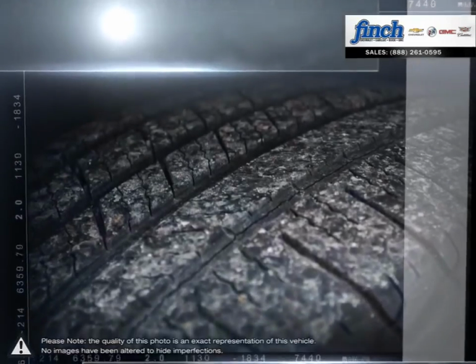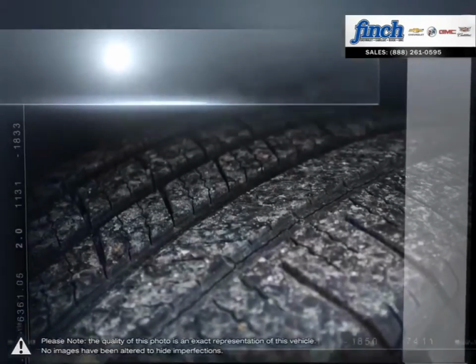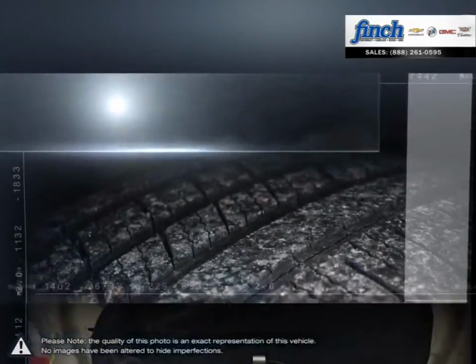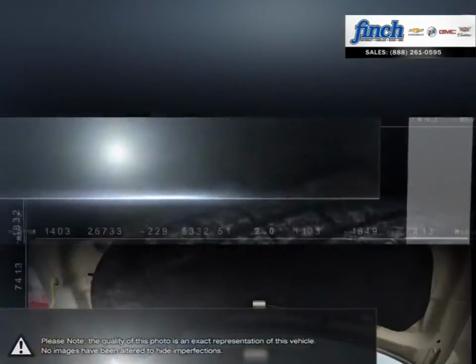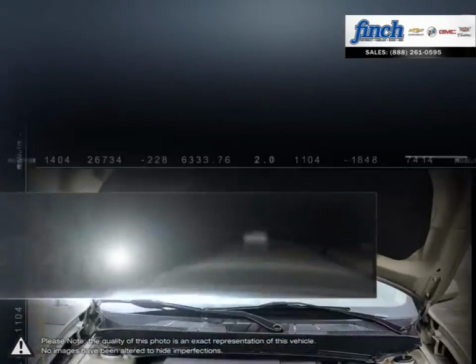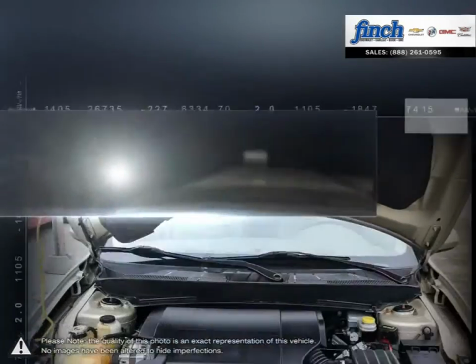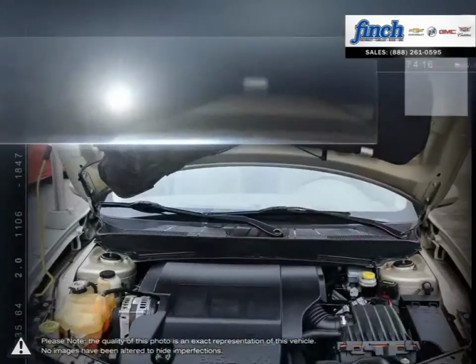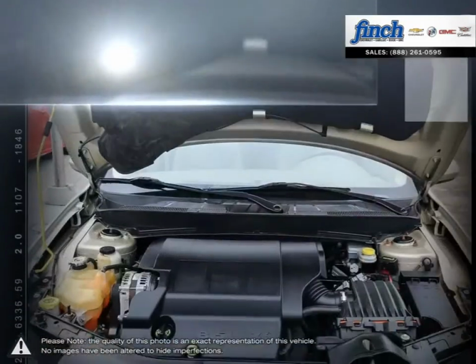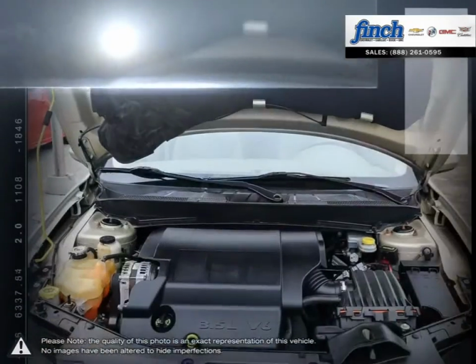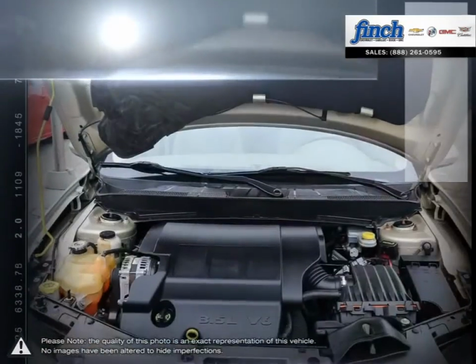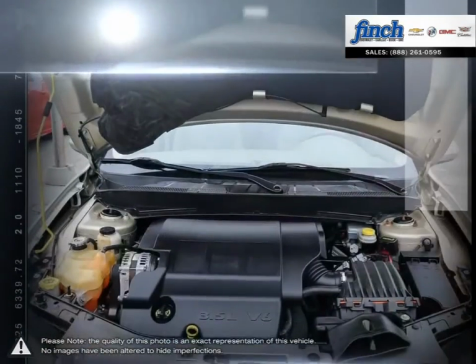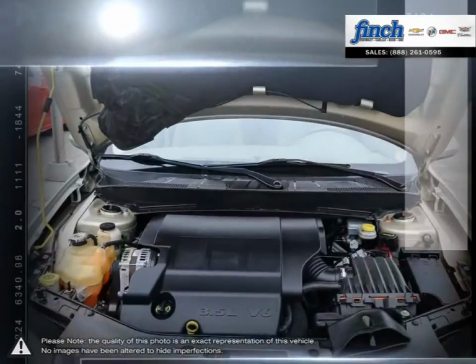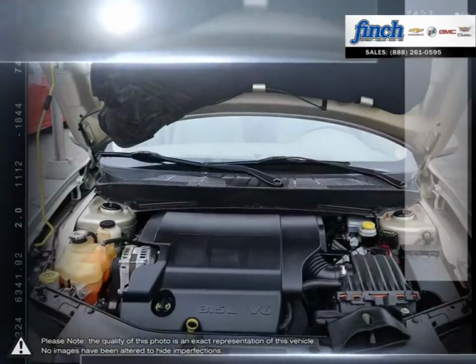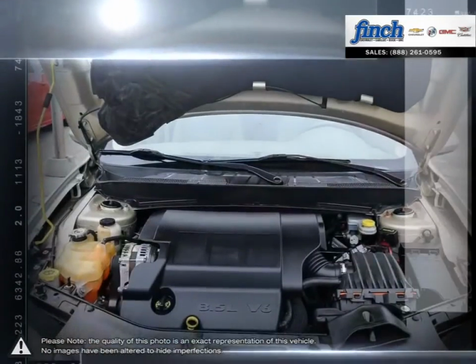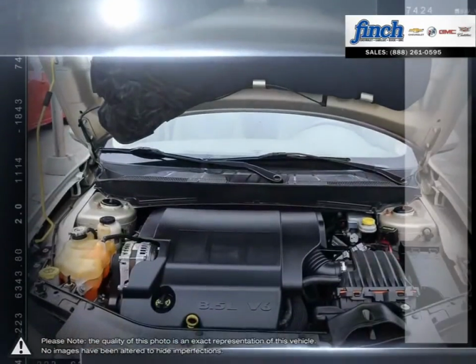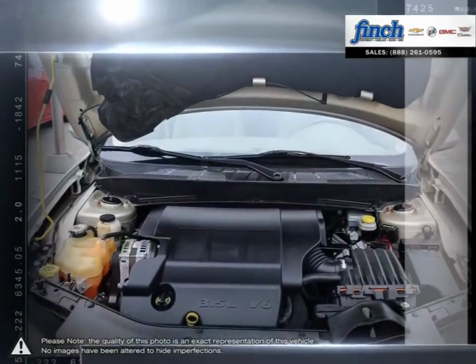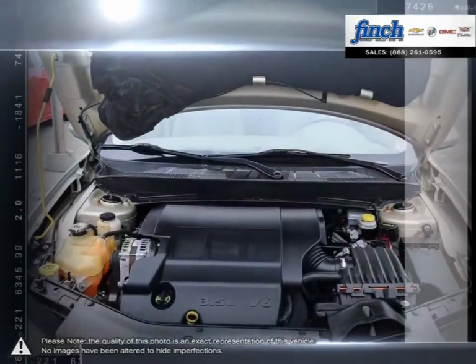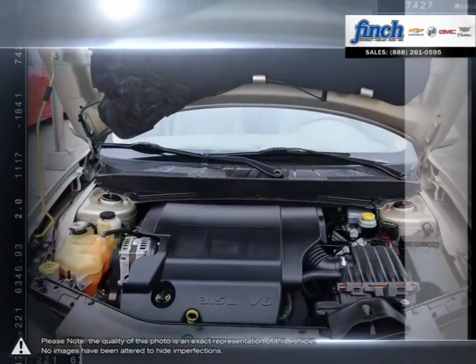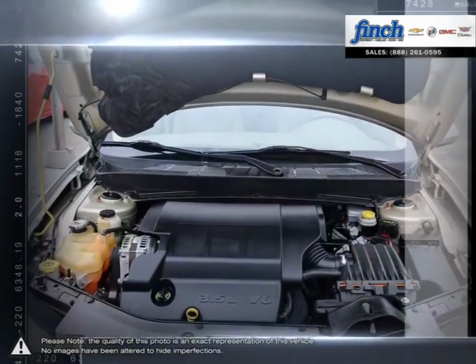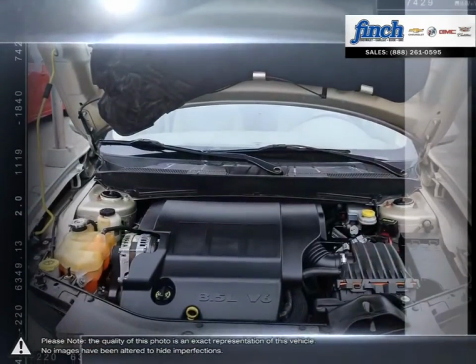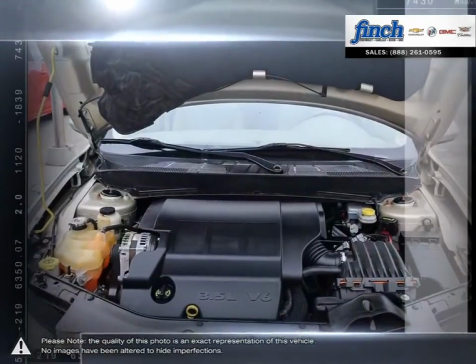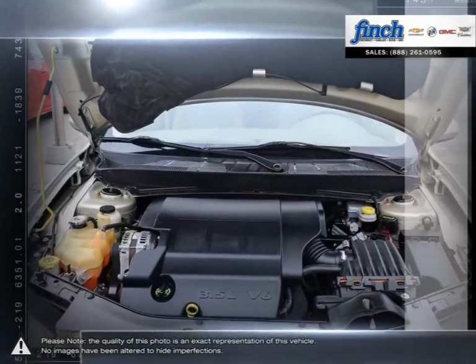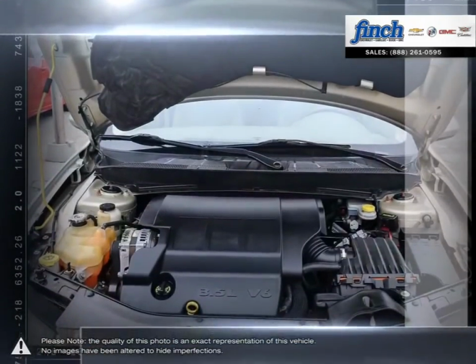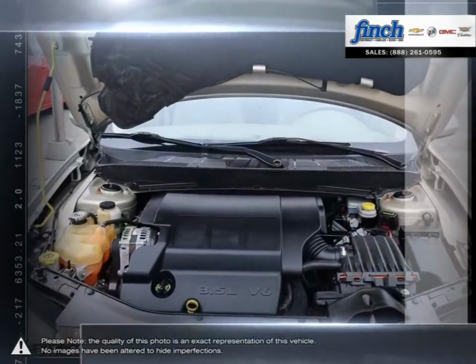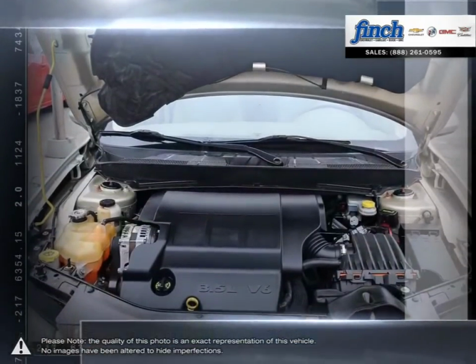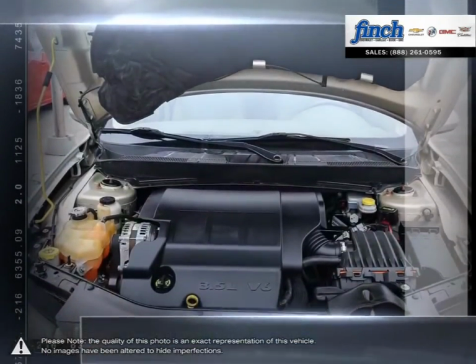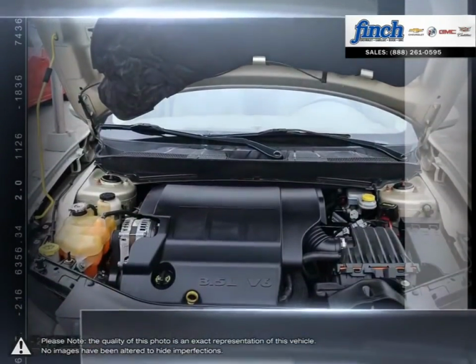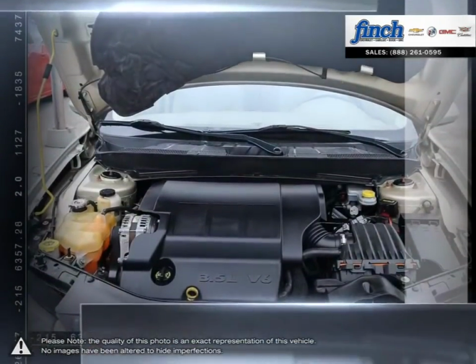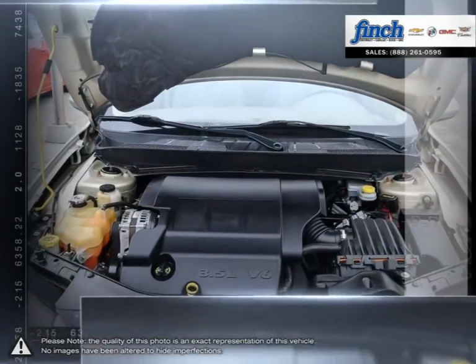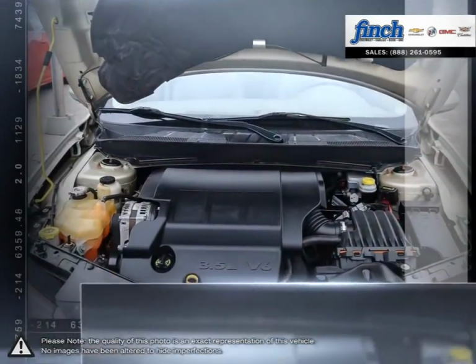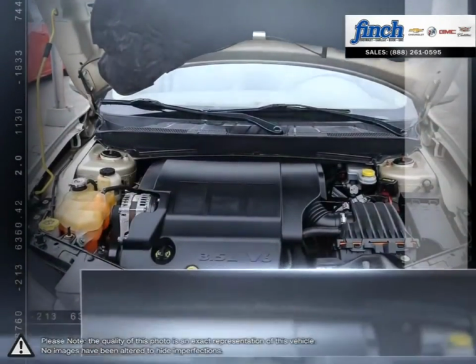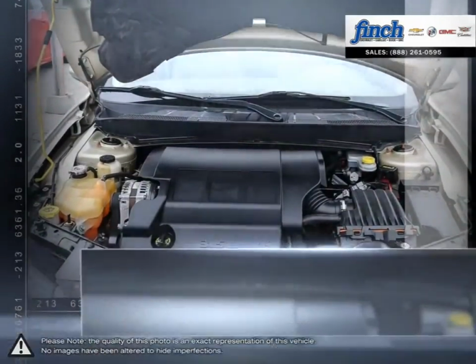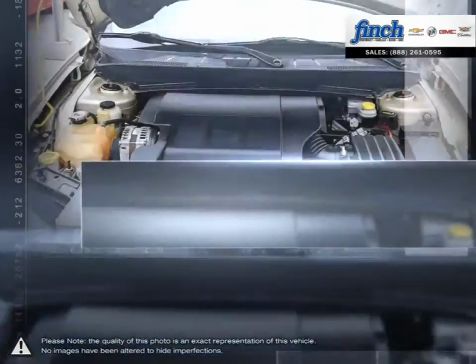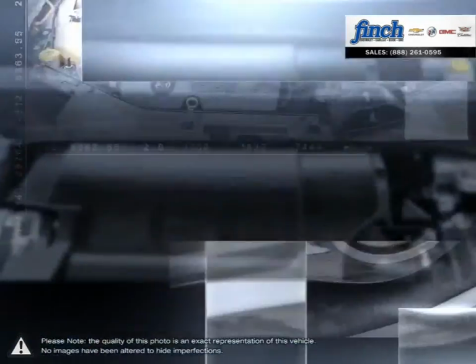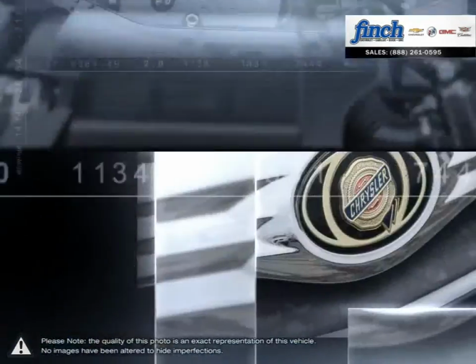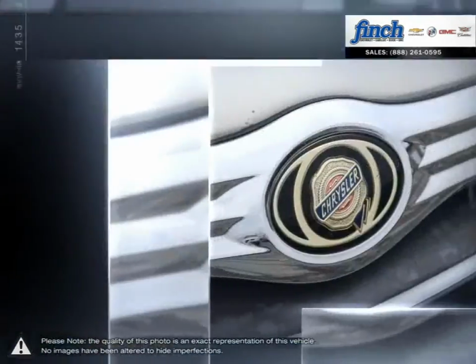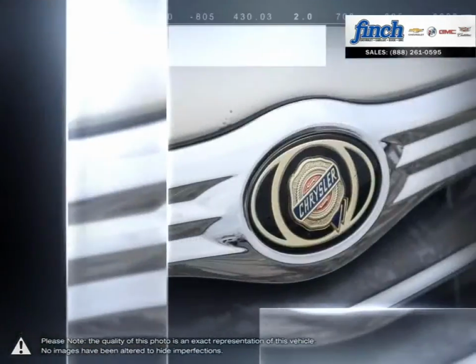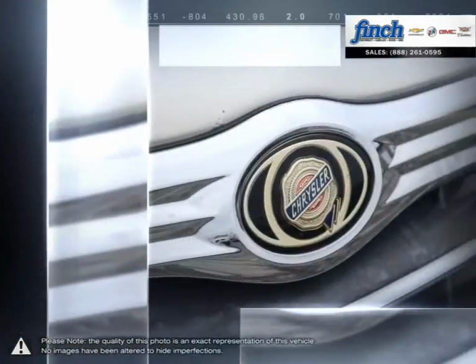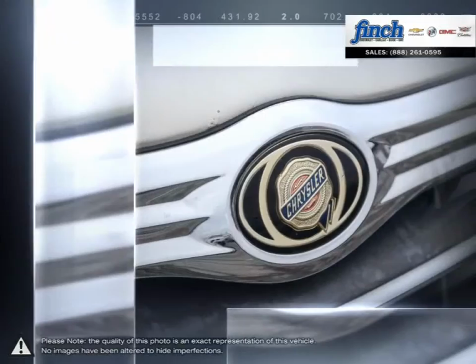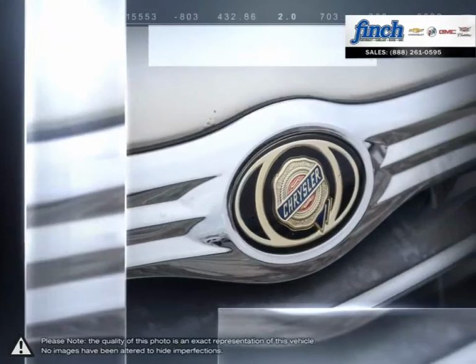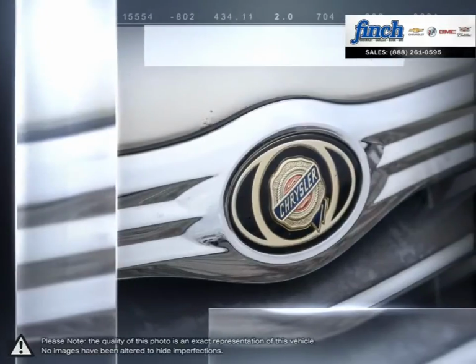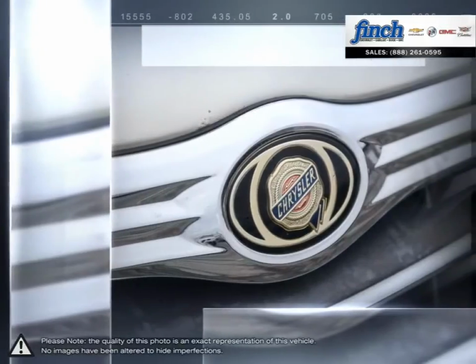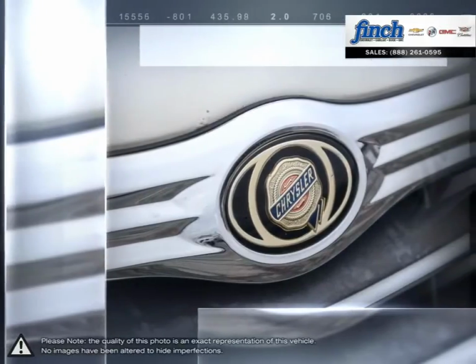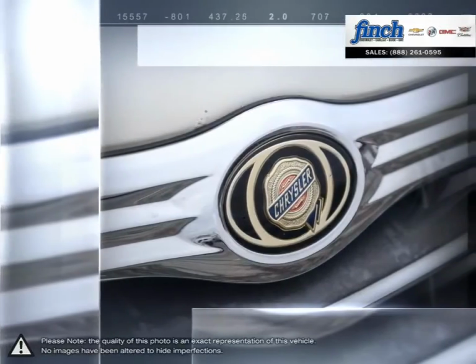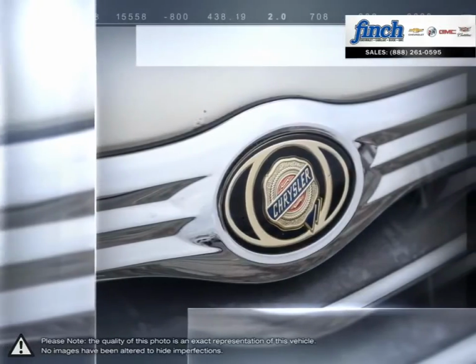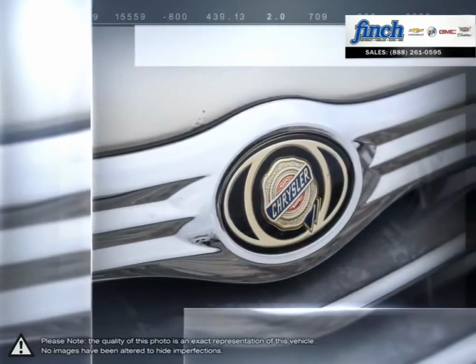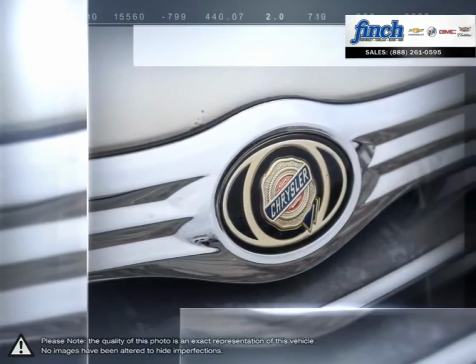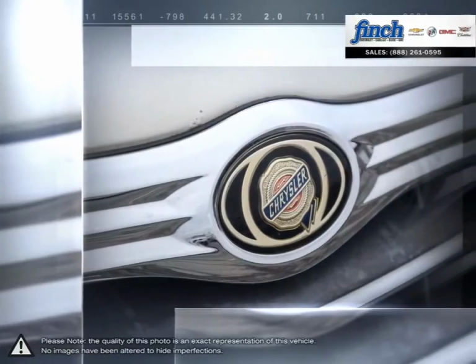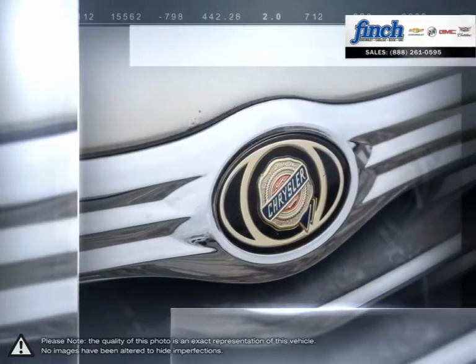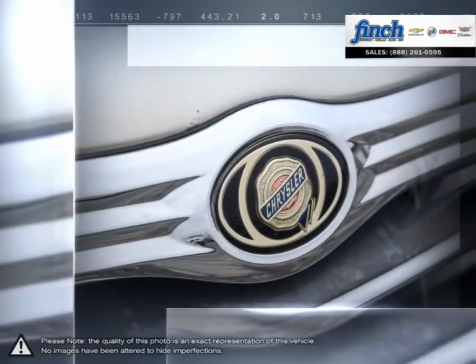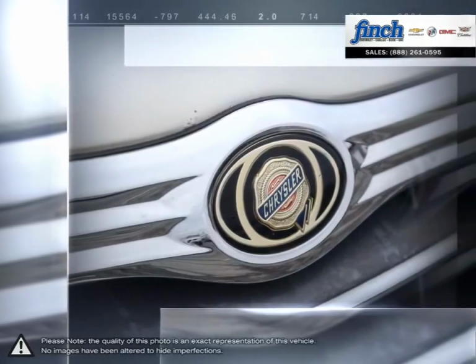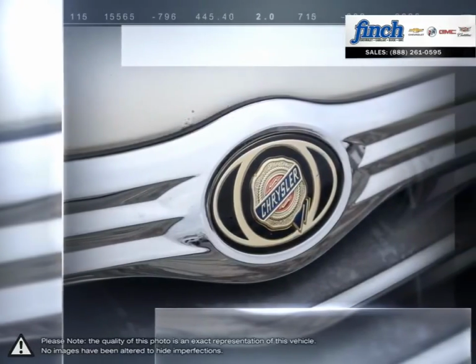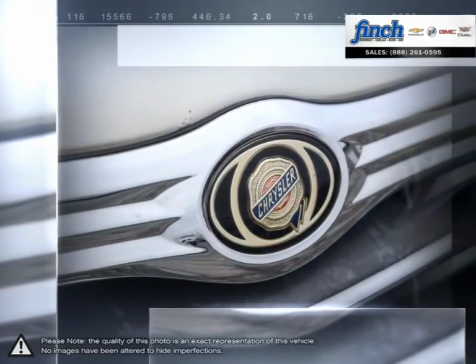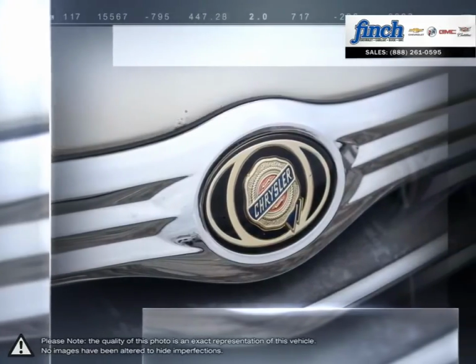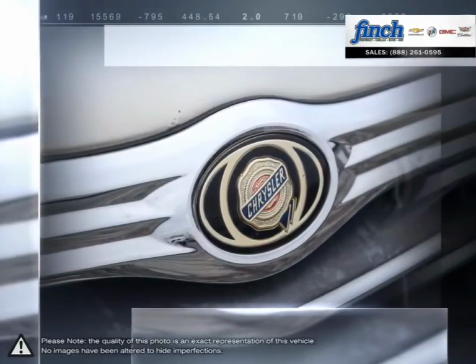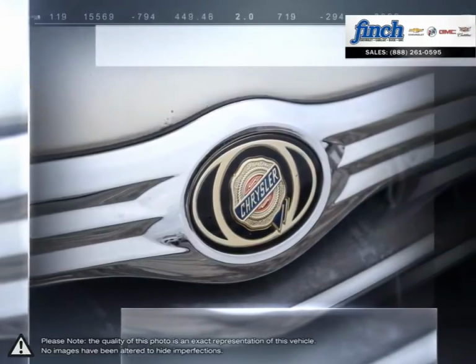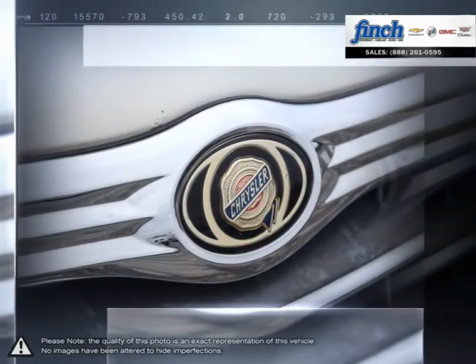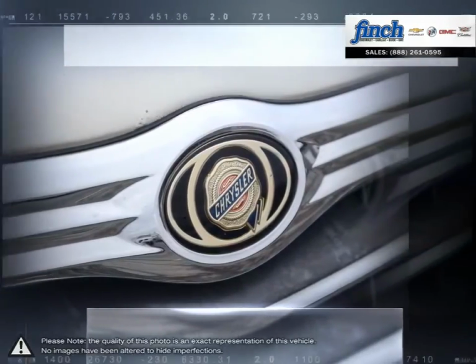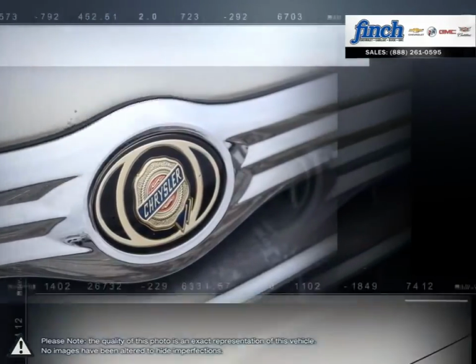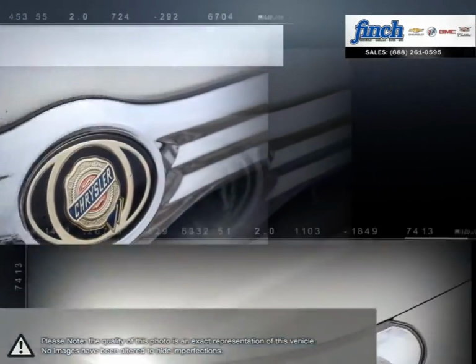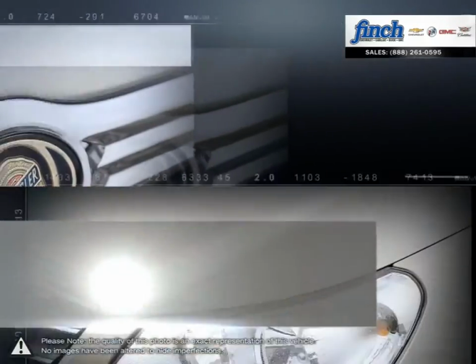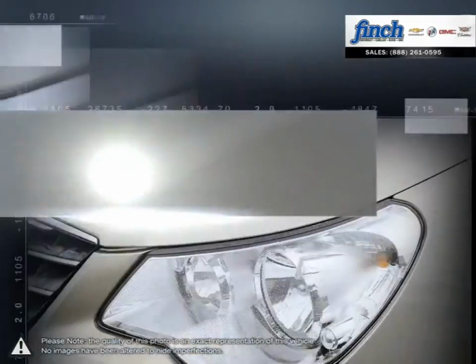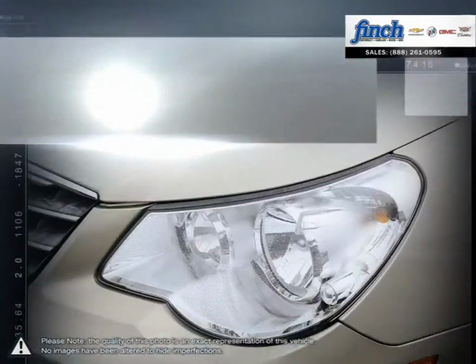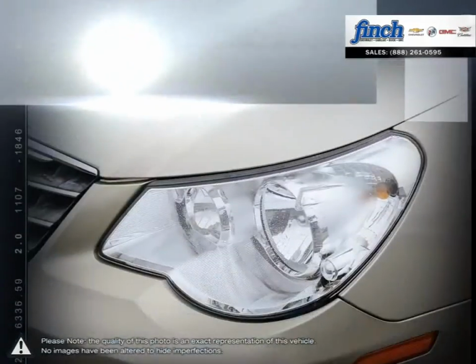If you're looking for a mid-sized vehicle that's style, outstanding value and reliability, the Sebring should not be overlooked.